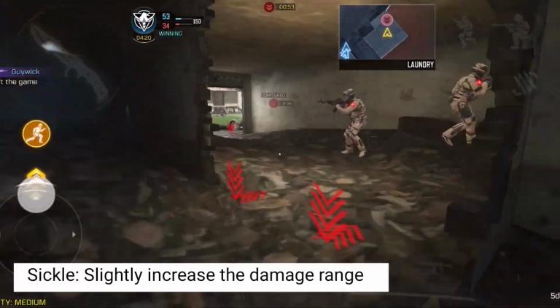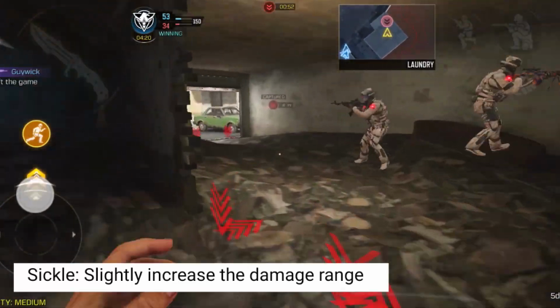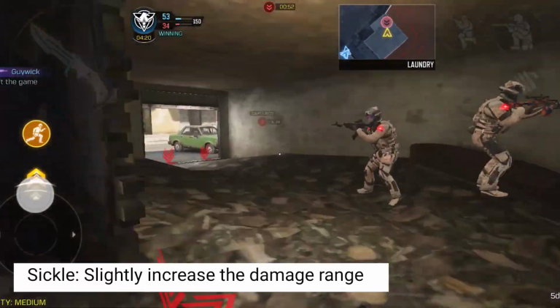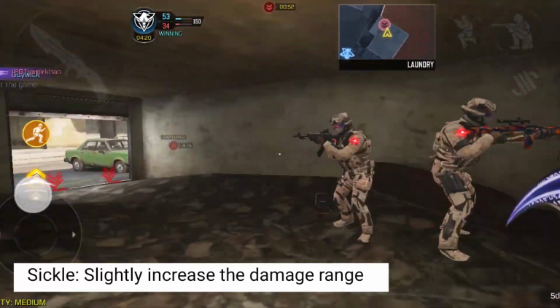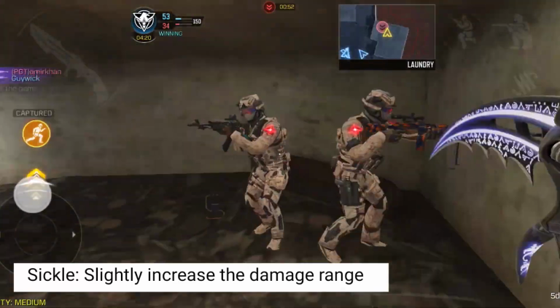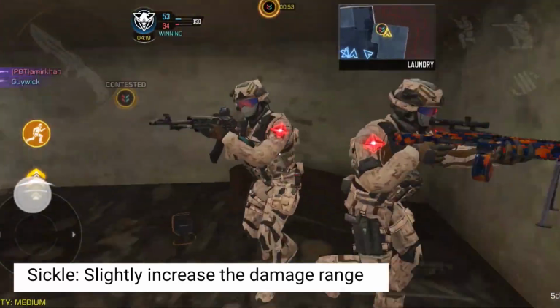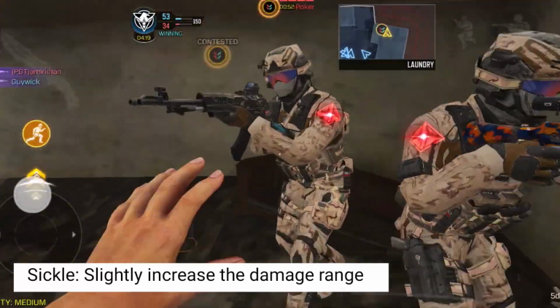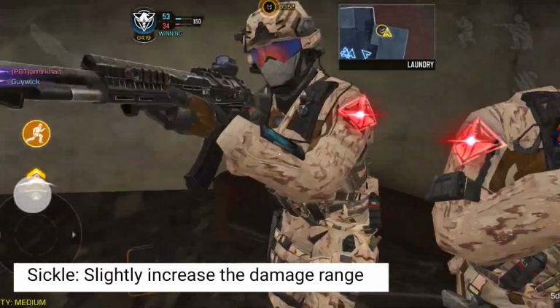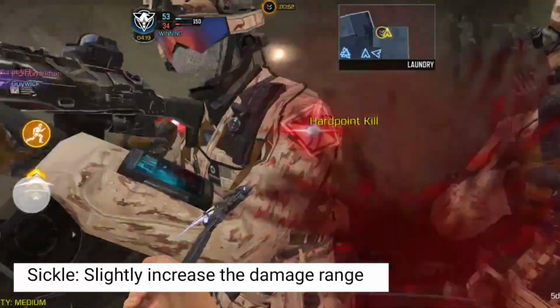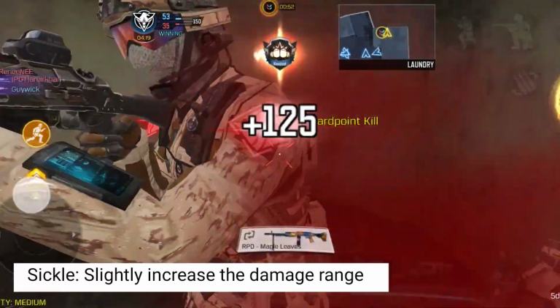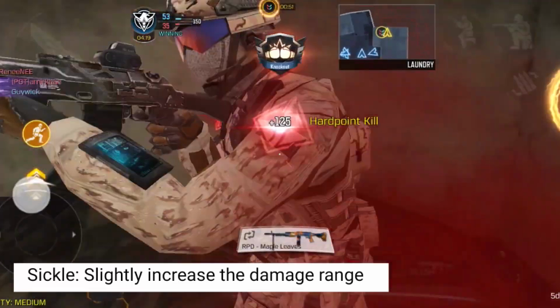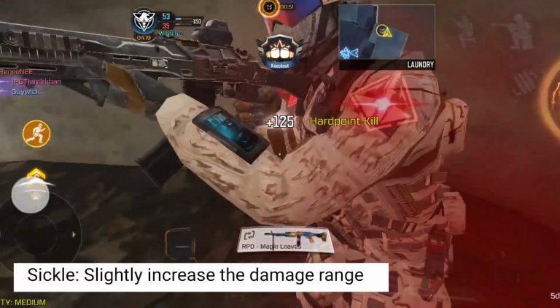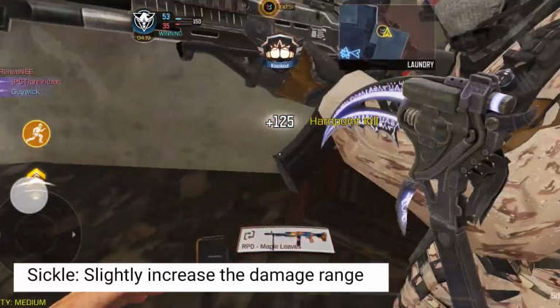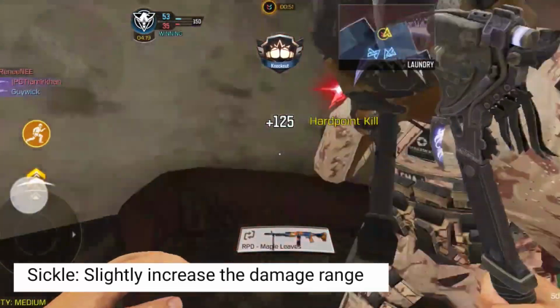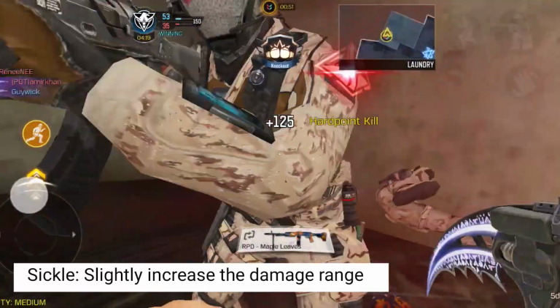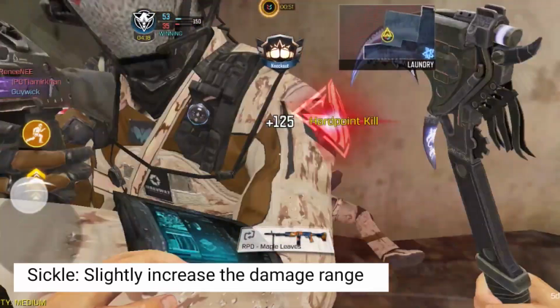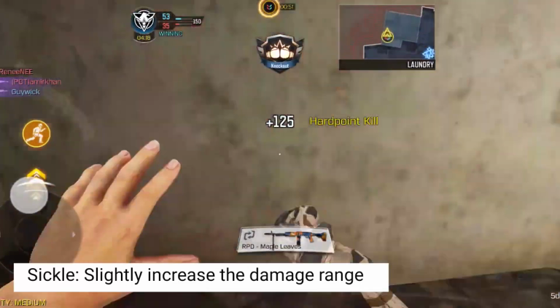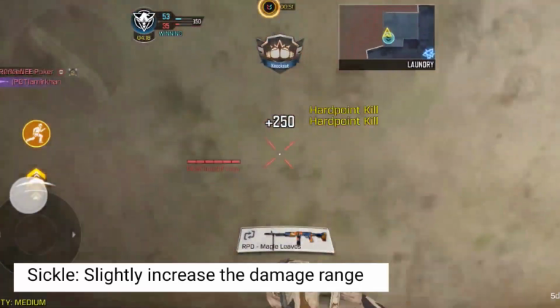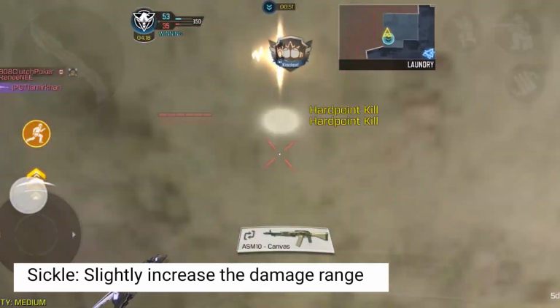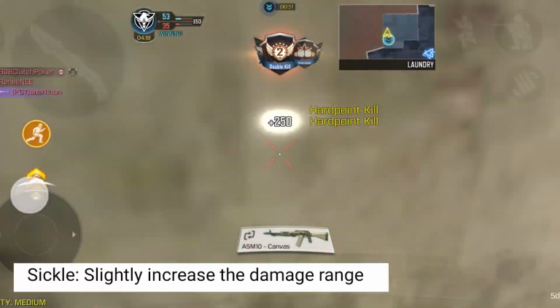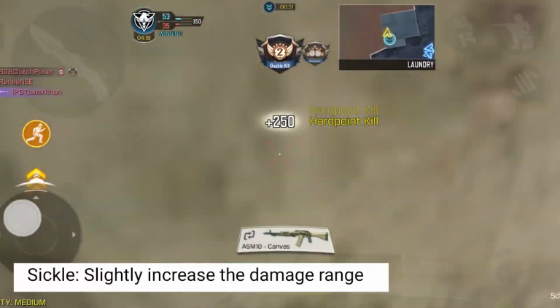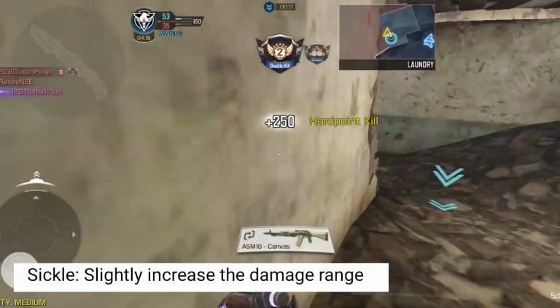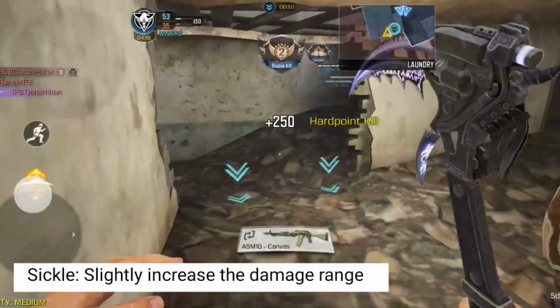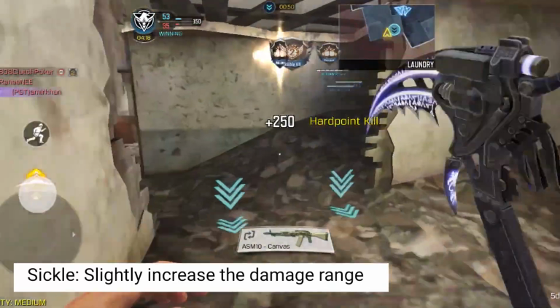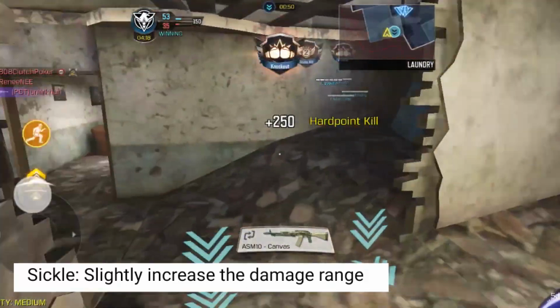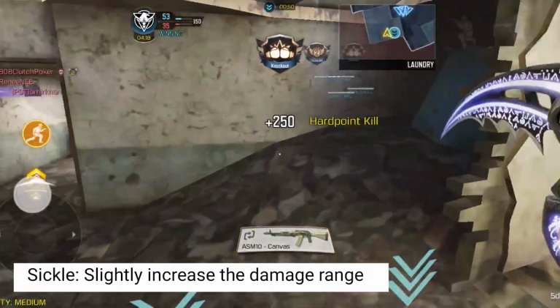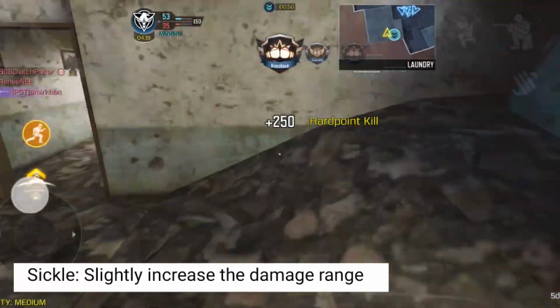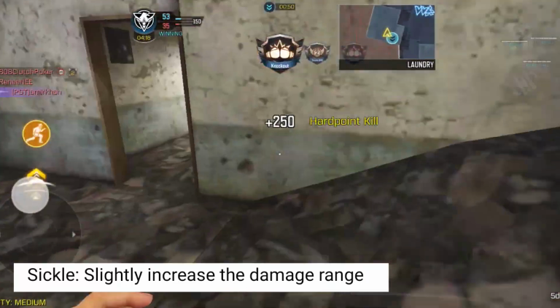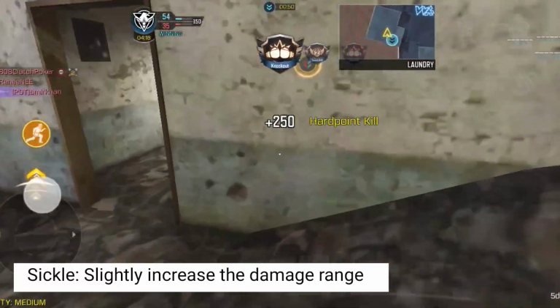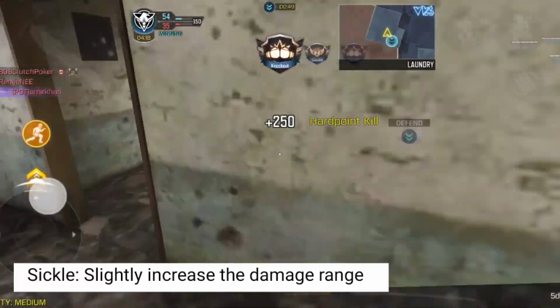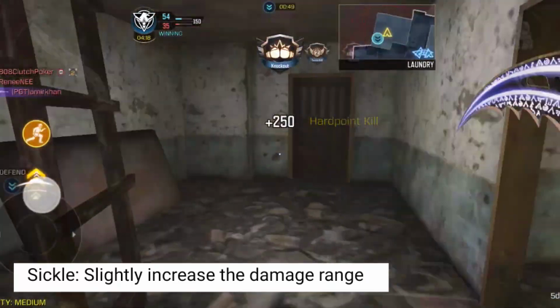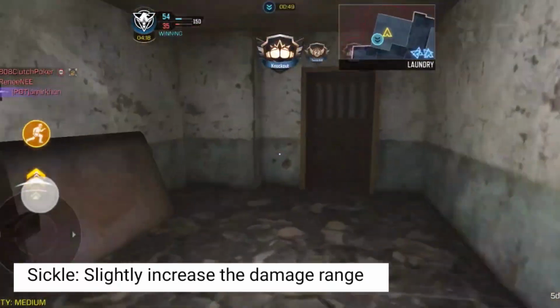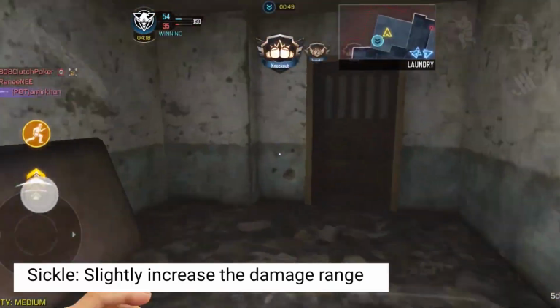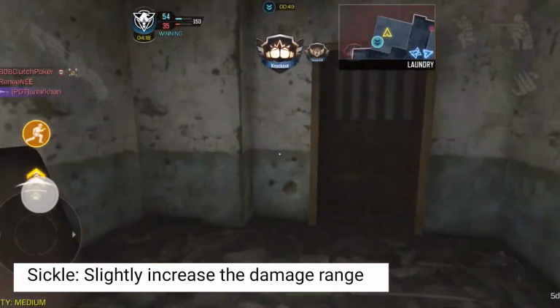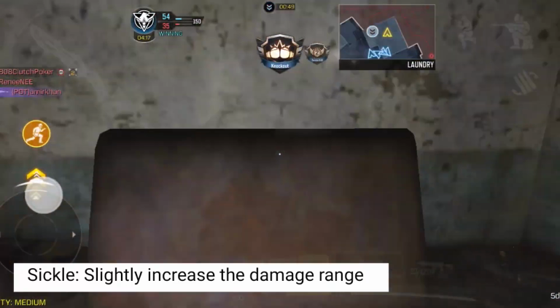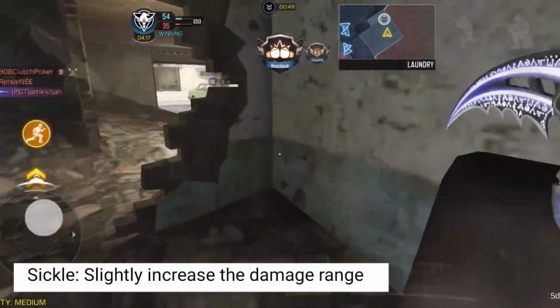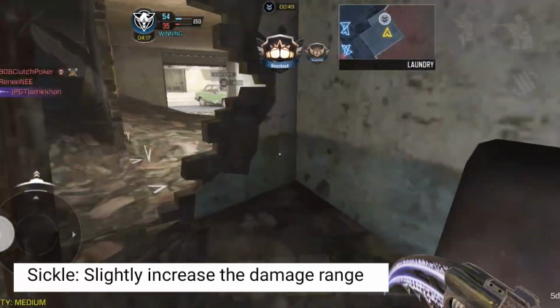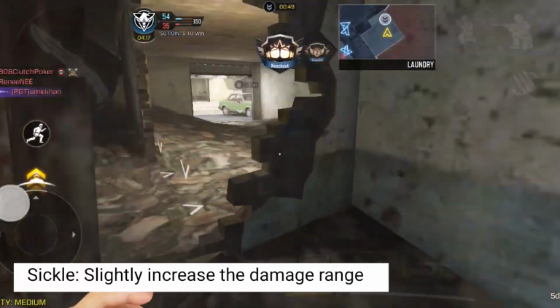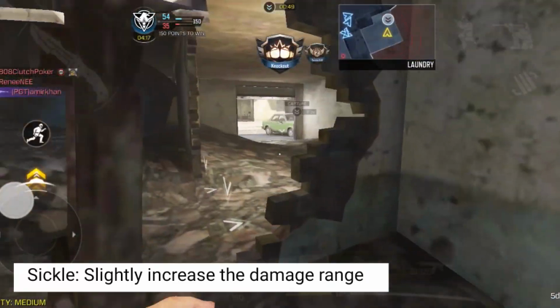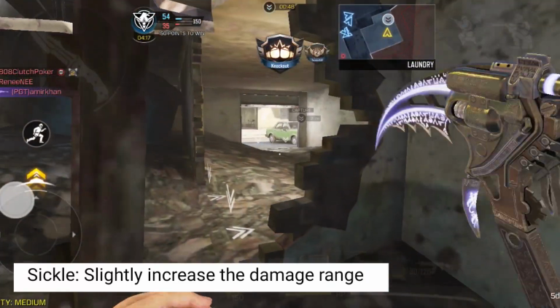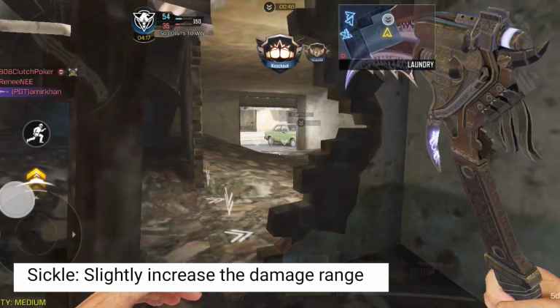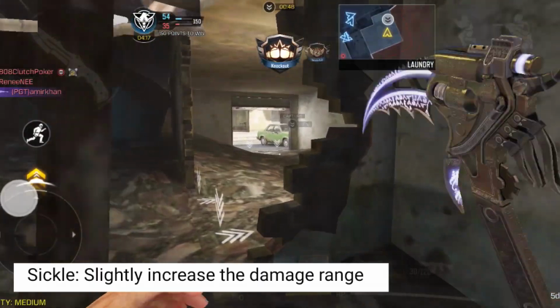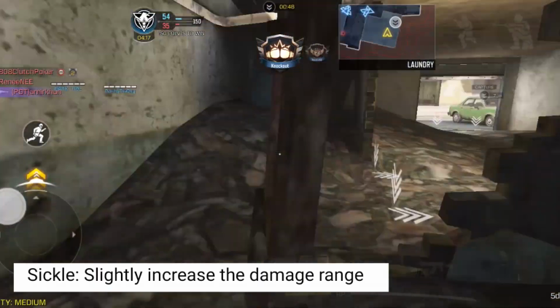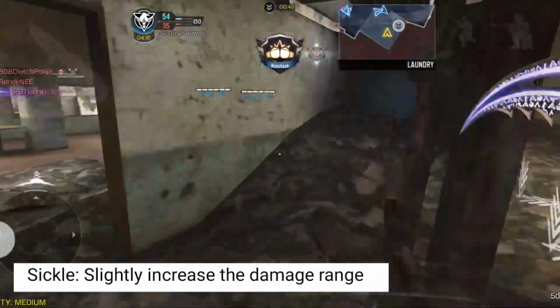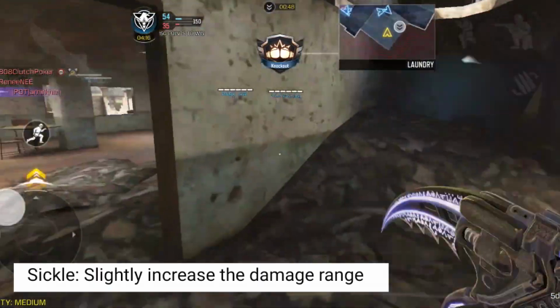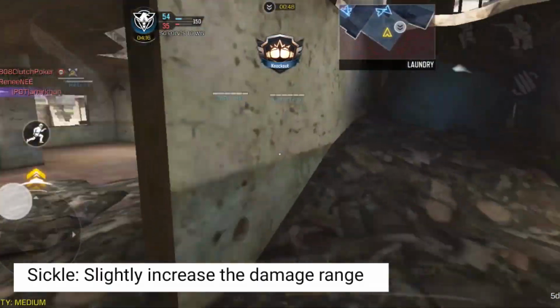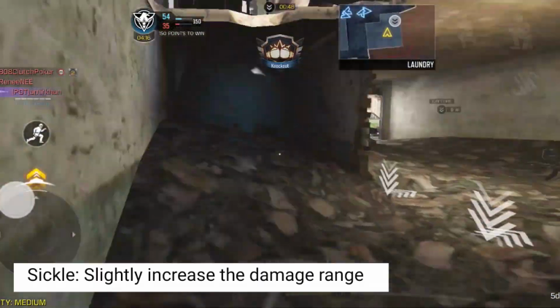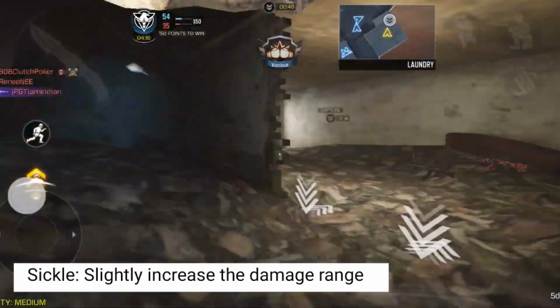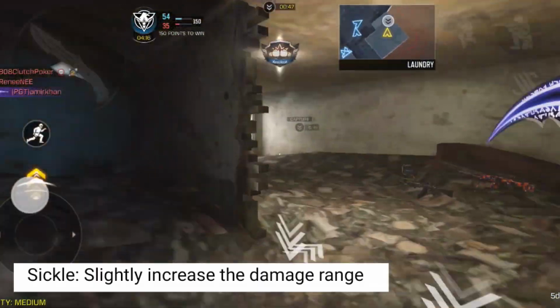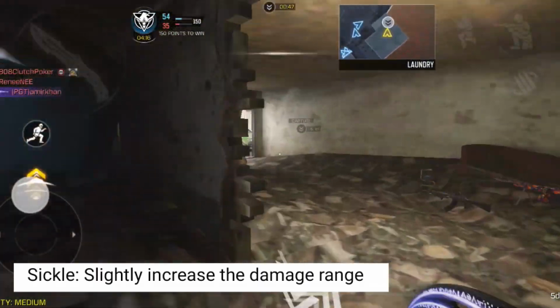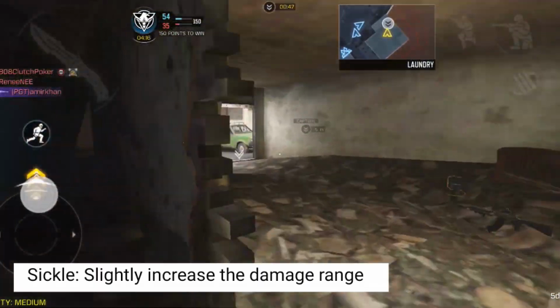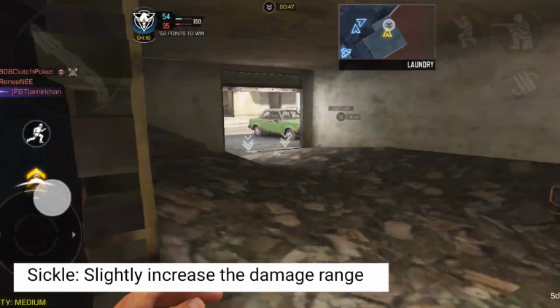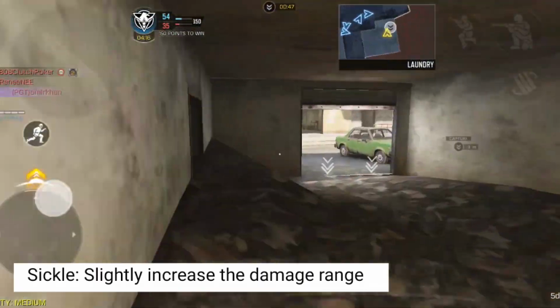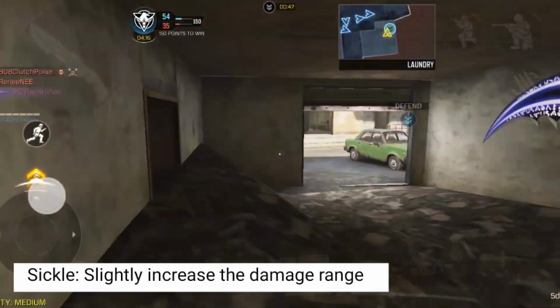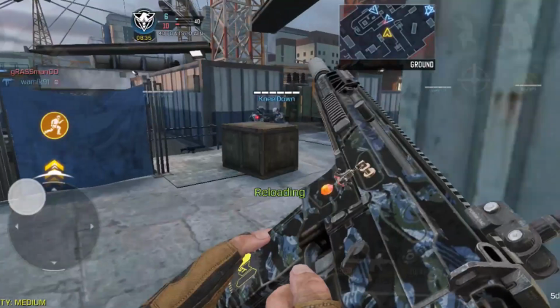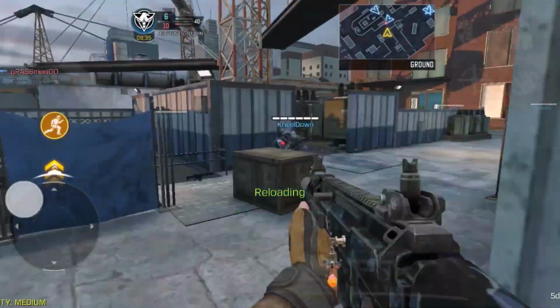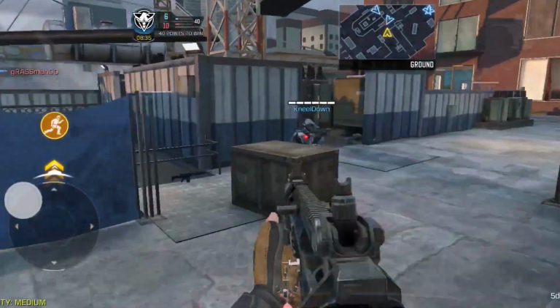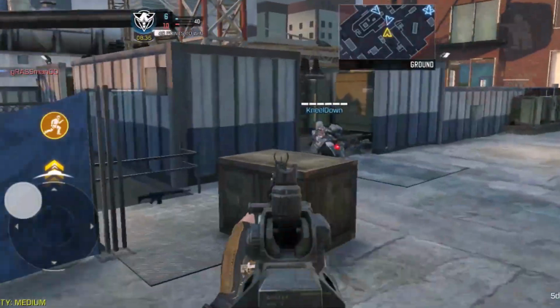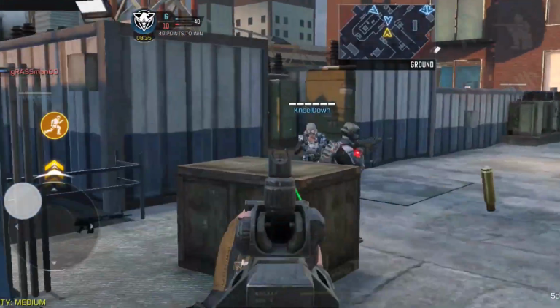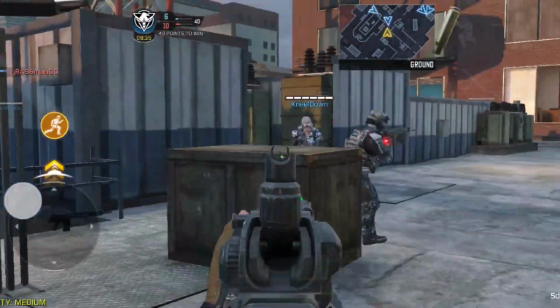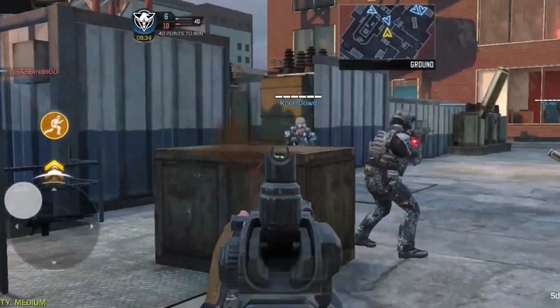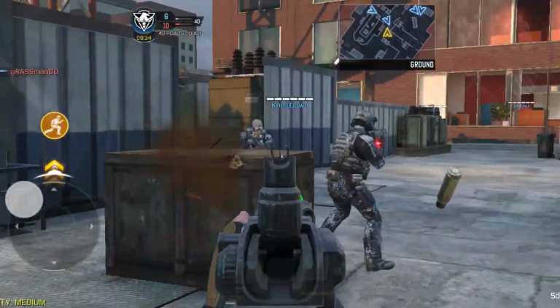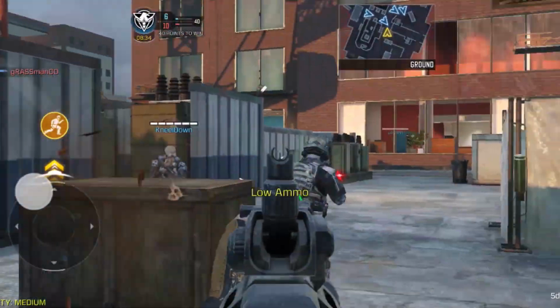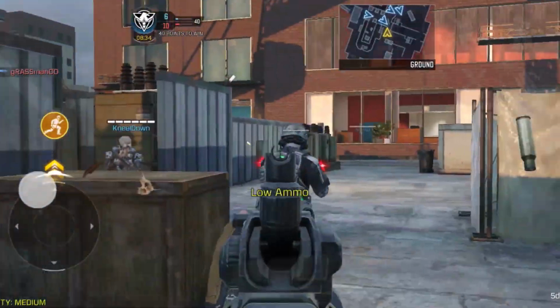For the sickle, they have slightly increased the damage range — sickle got a buff, because the sickle was nowhere near a good melee weapon and it wouldn't be fair to leave it there.